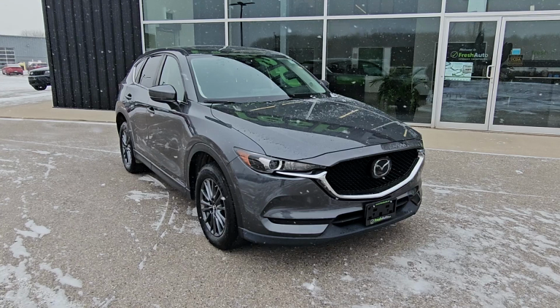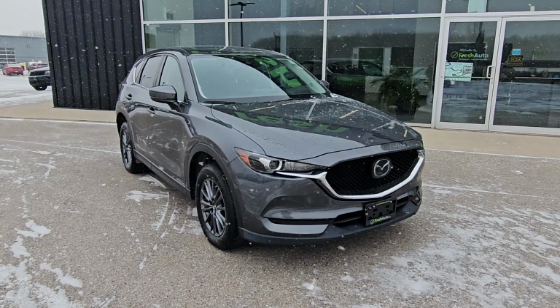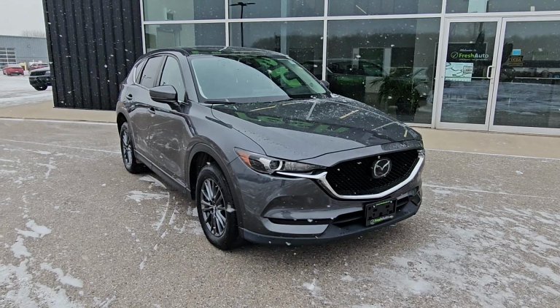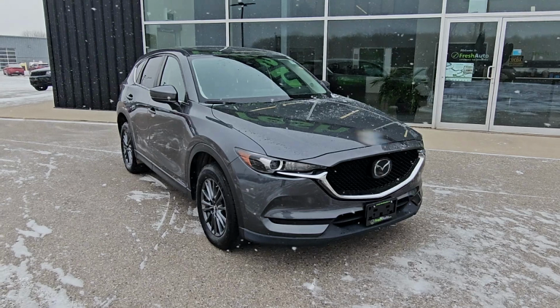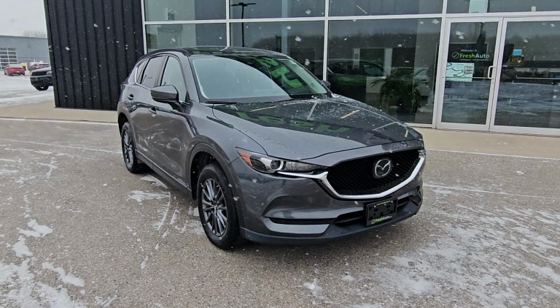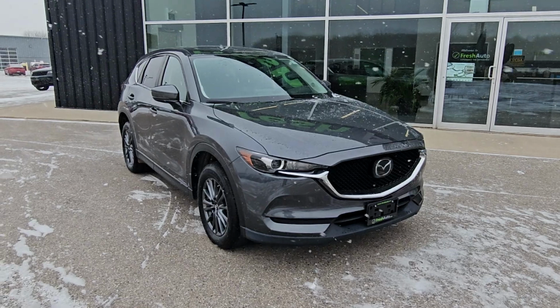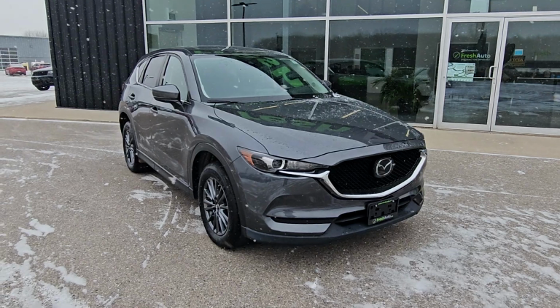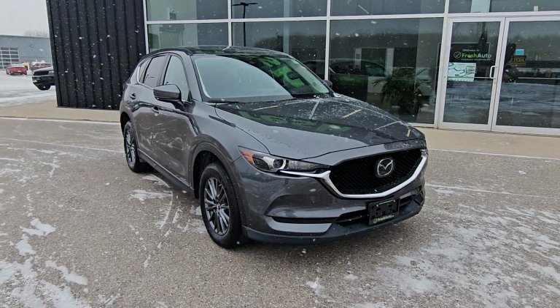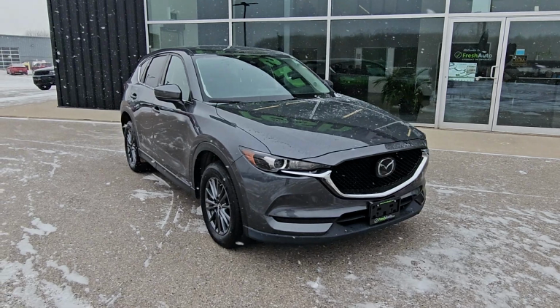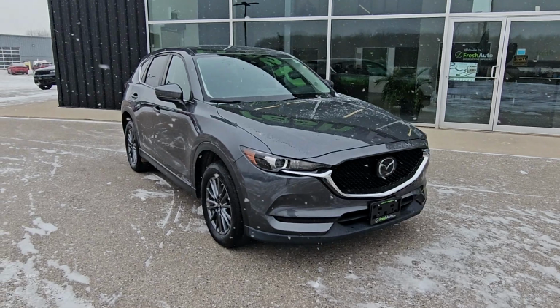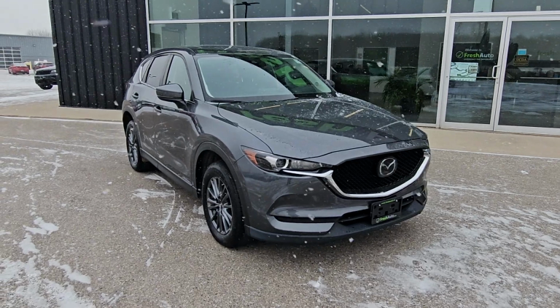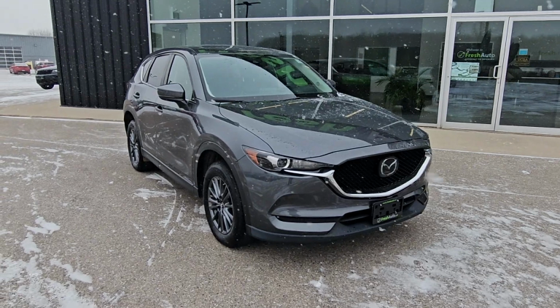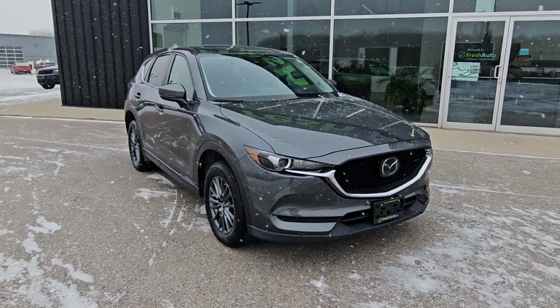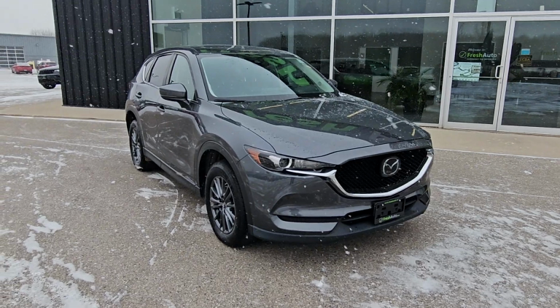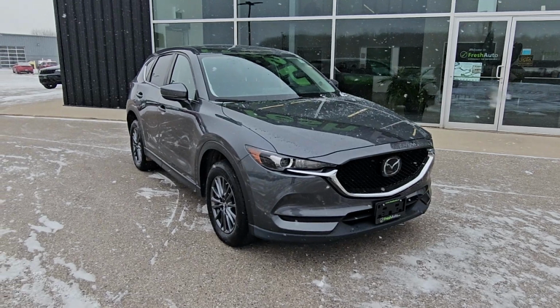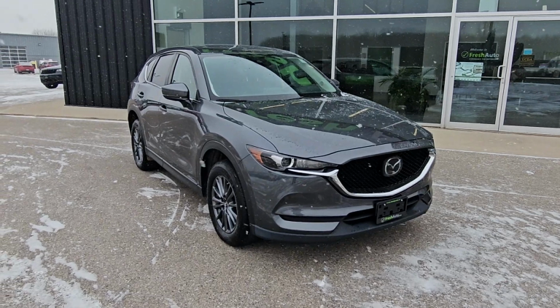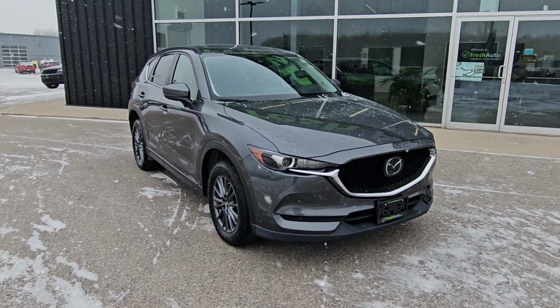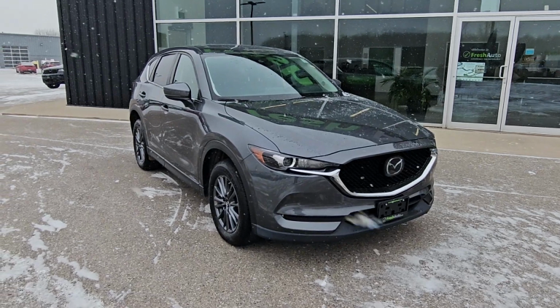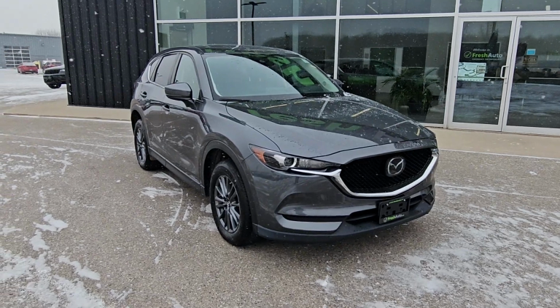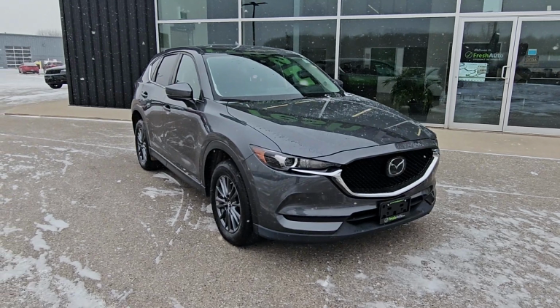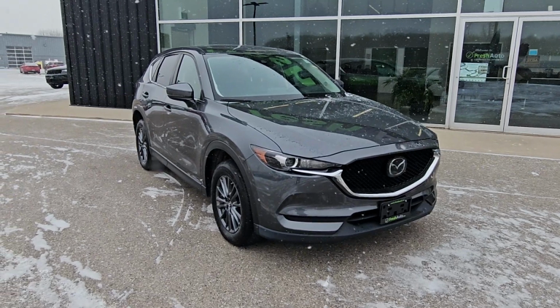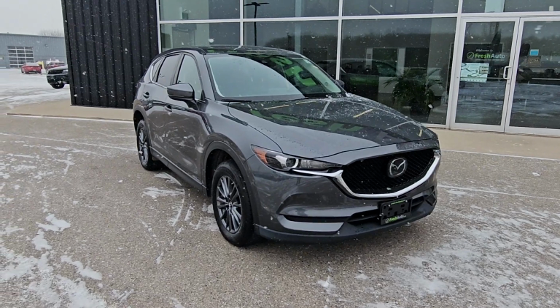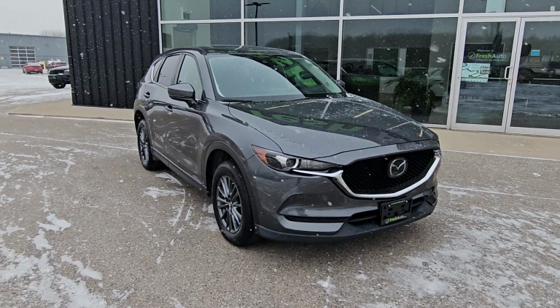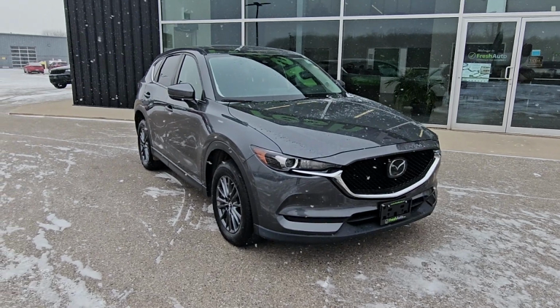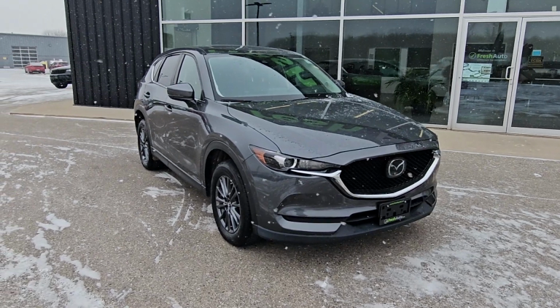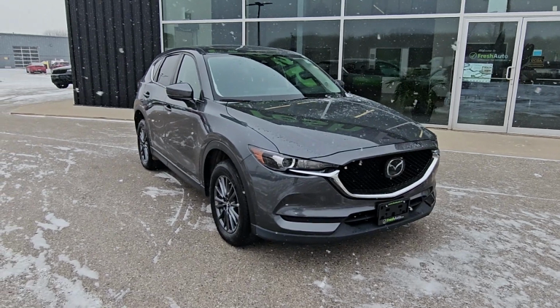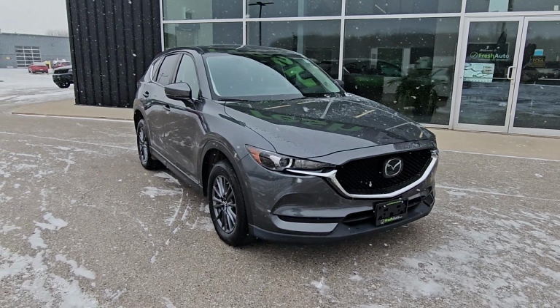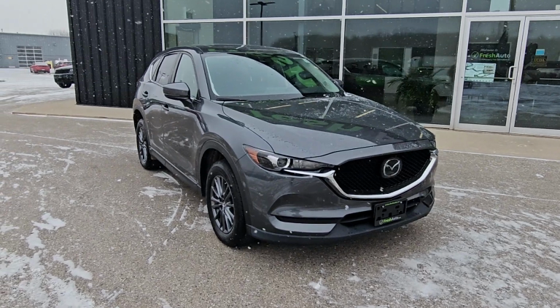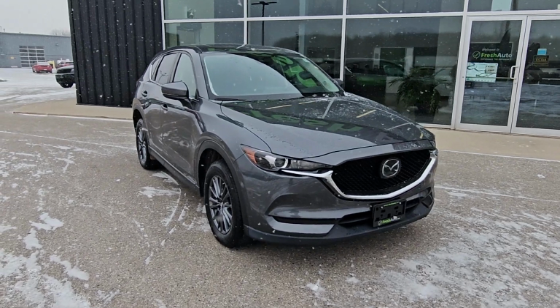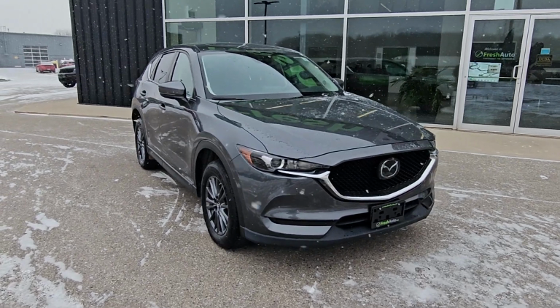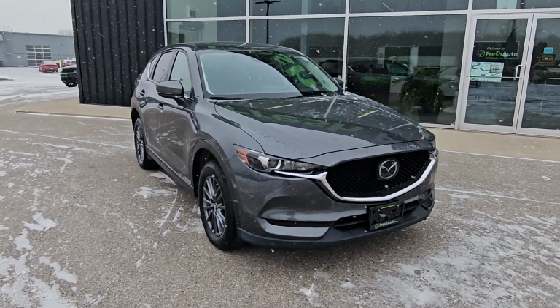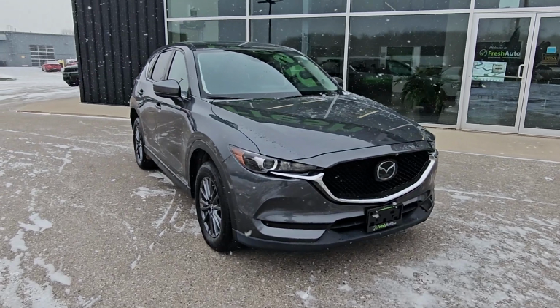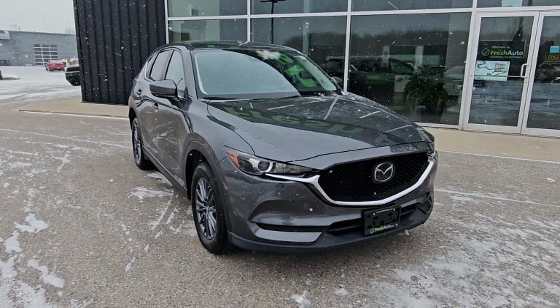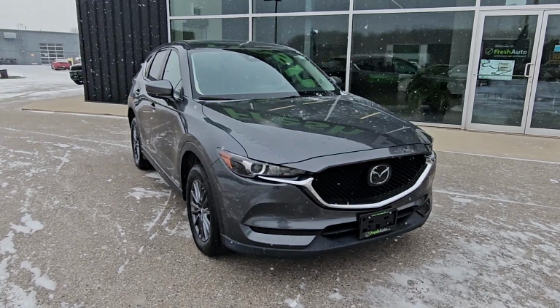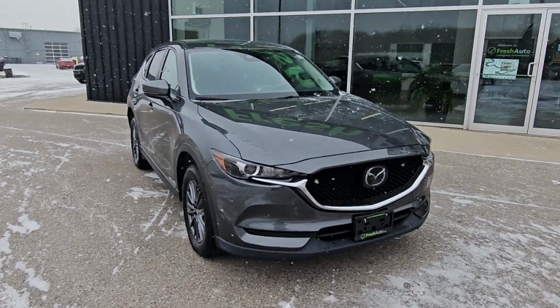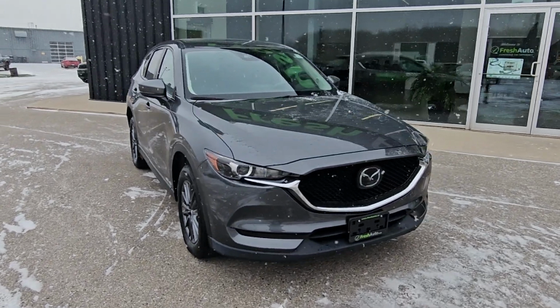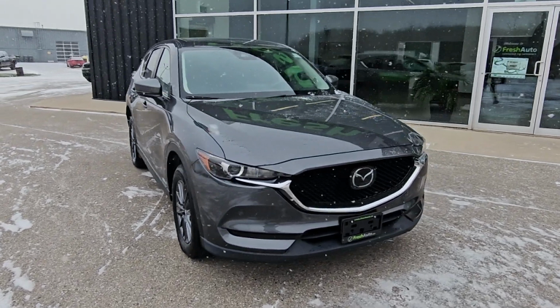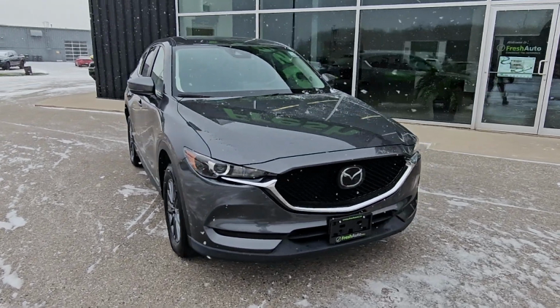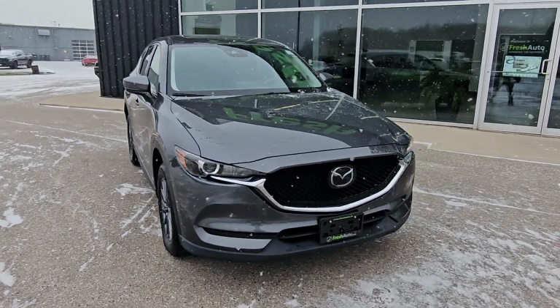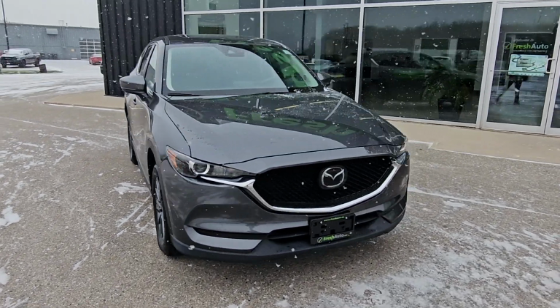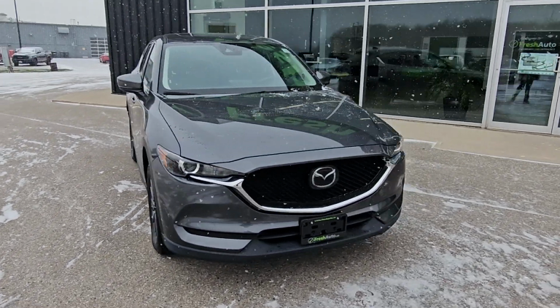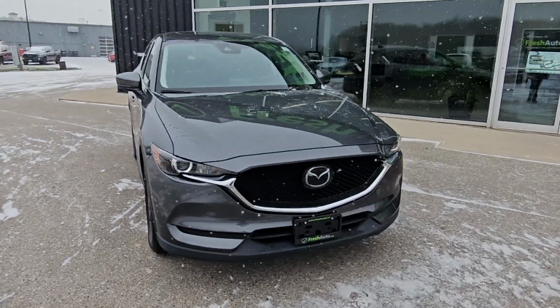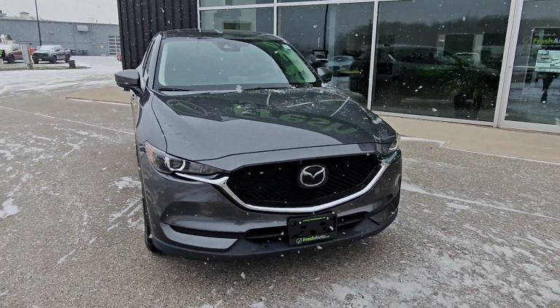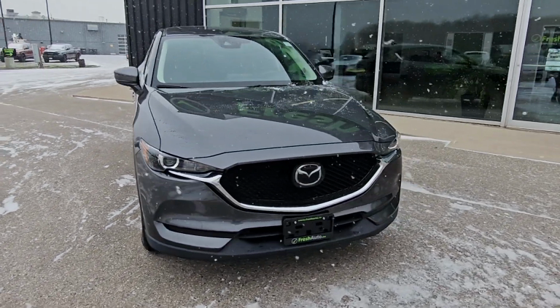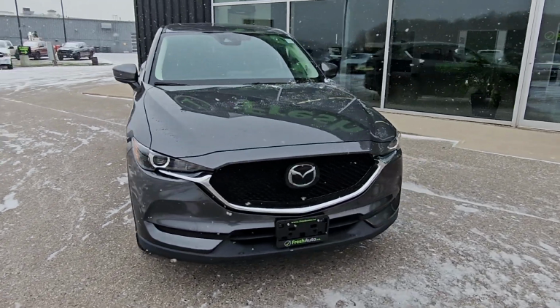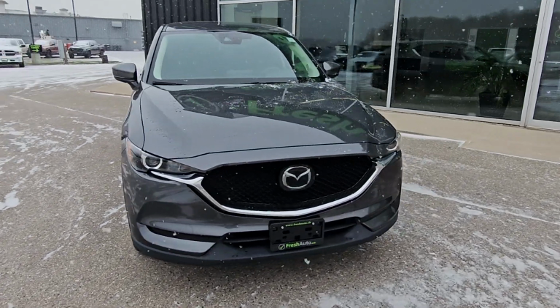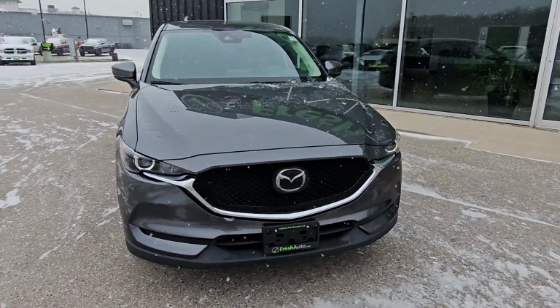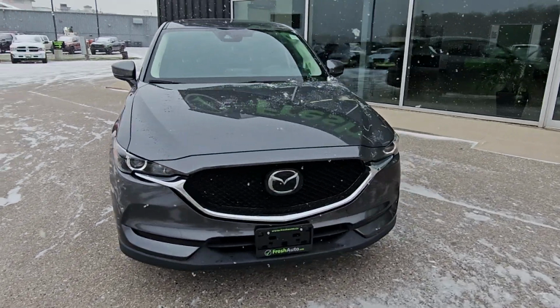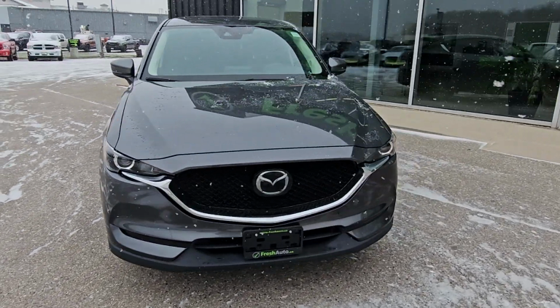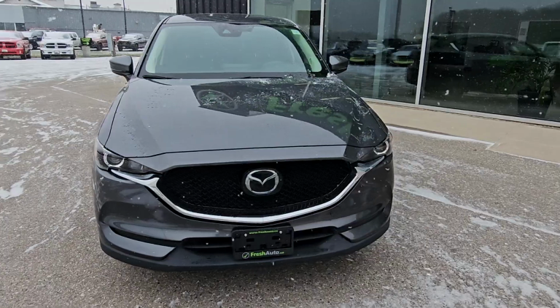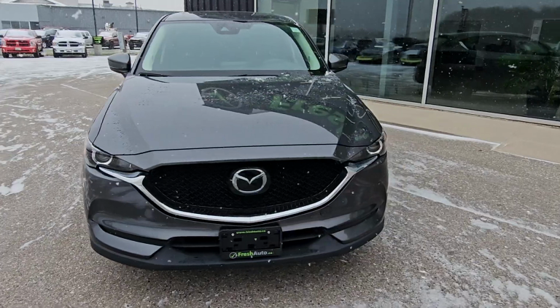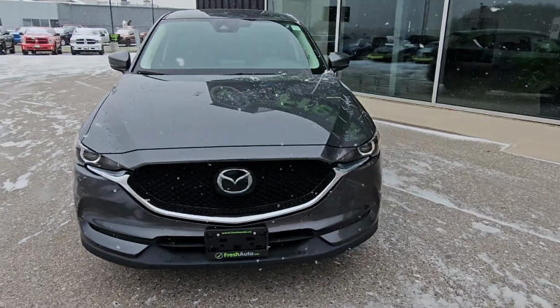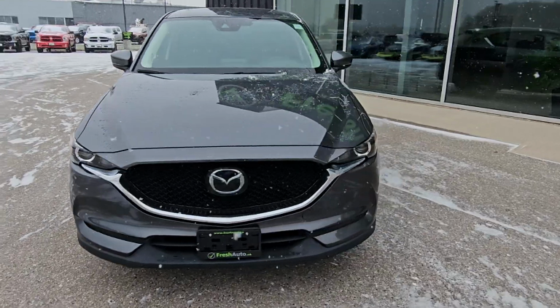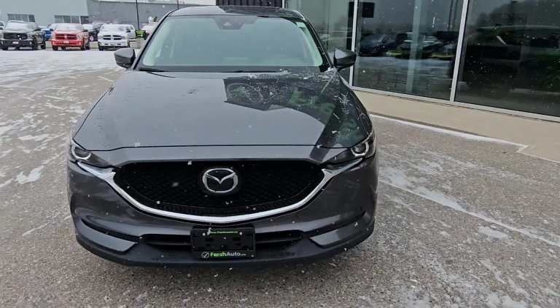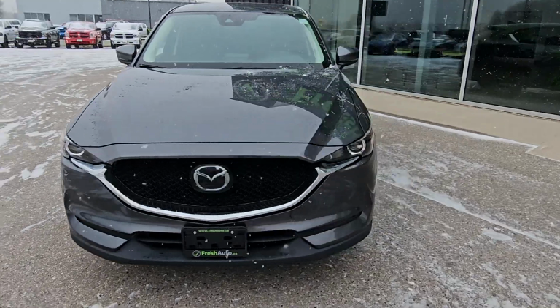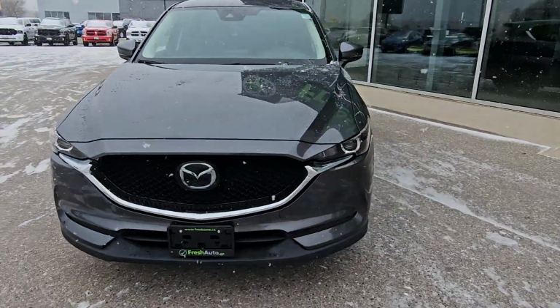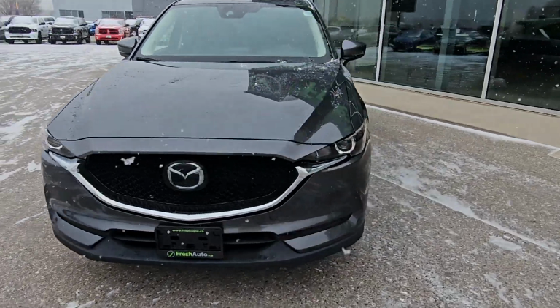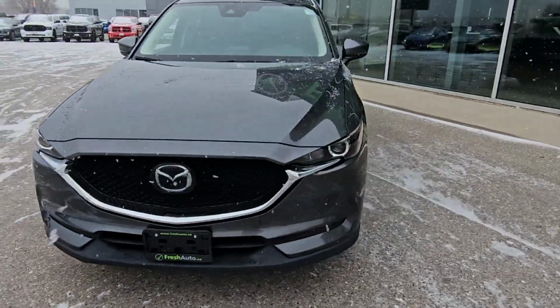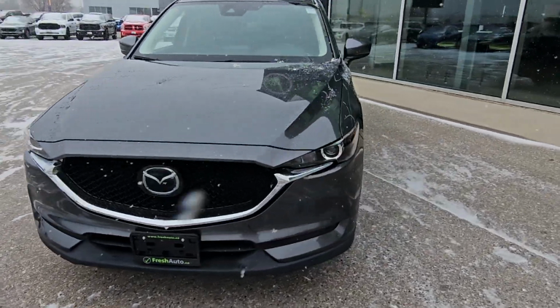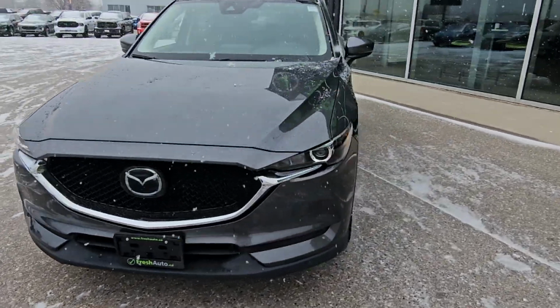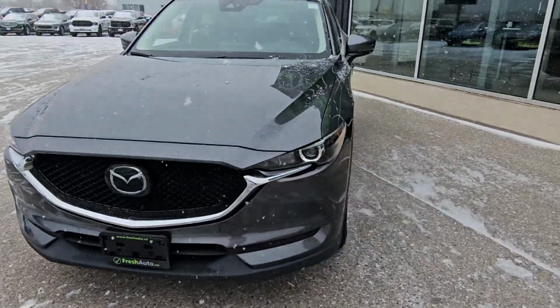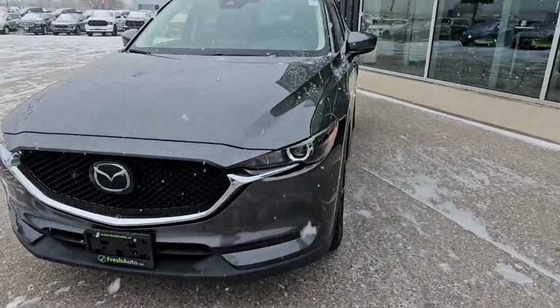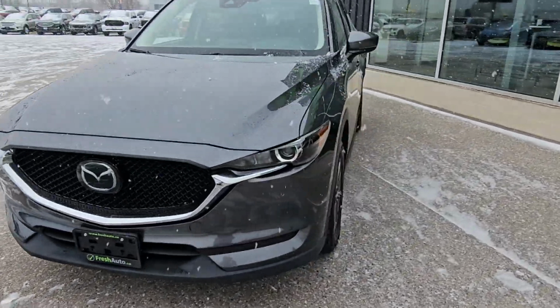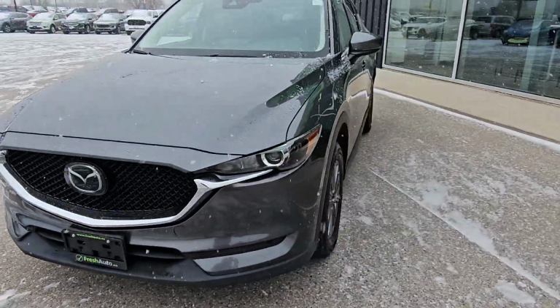Welcome to Fresh Auto. We have the 2019 Mazda CX-5. It's a 2.5-liter four-cylinder engine in it.